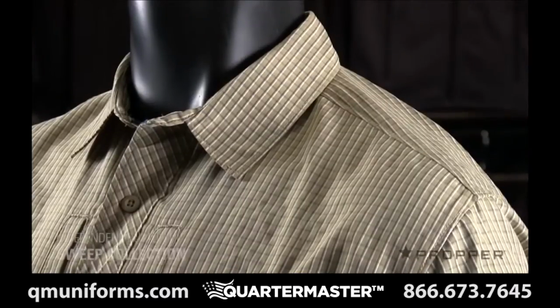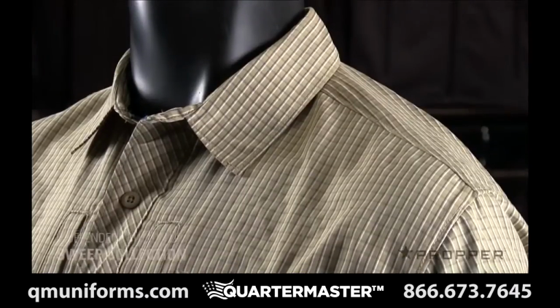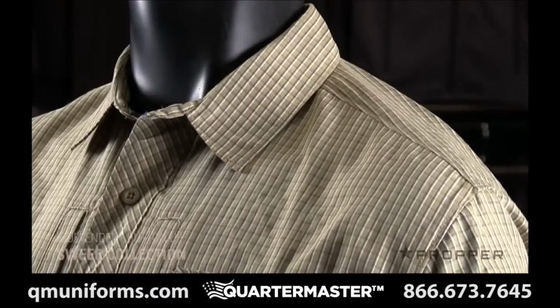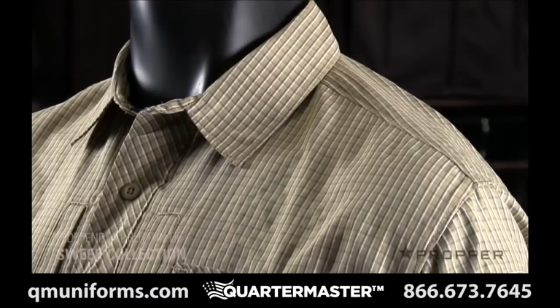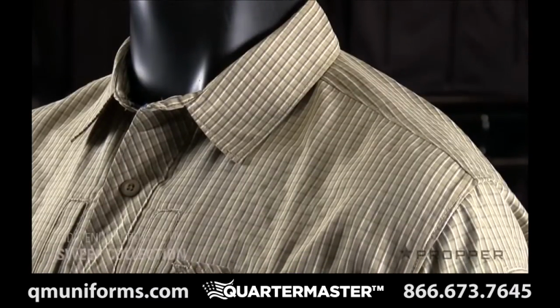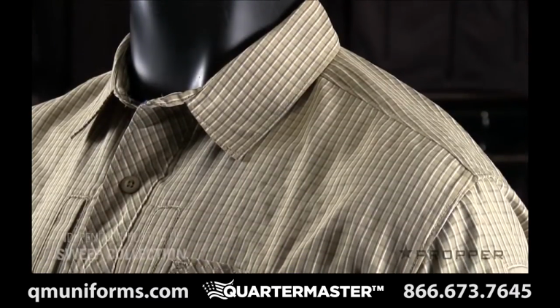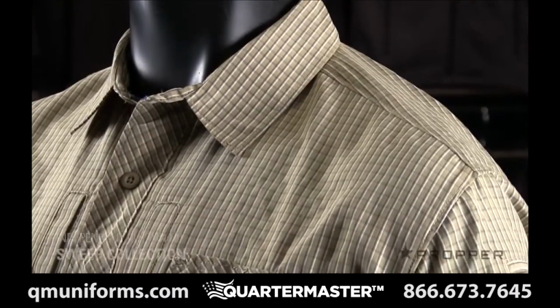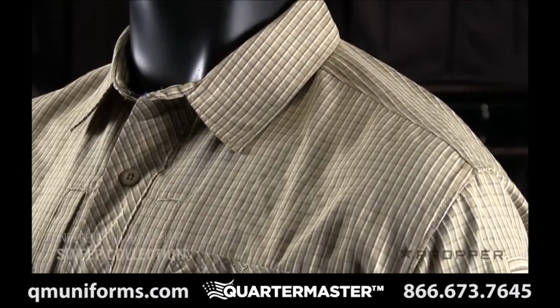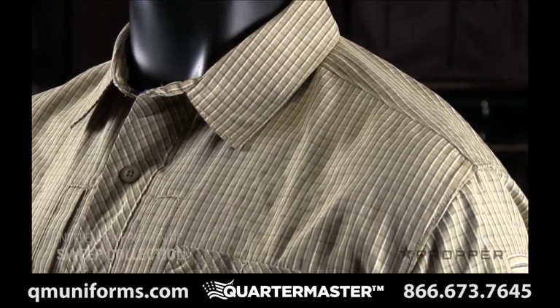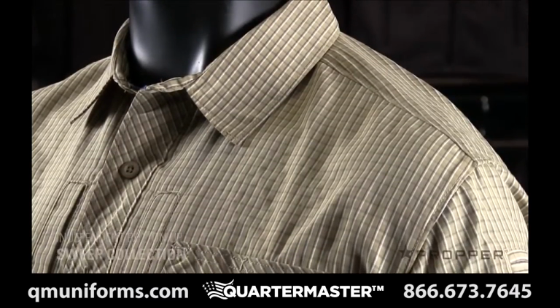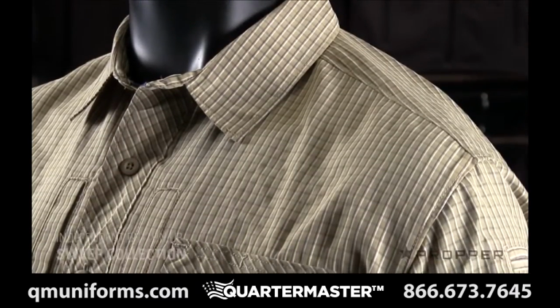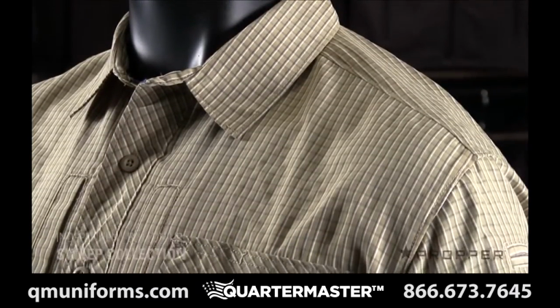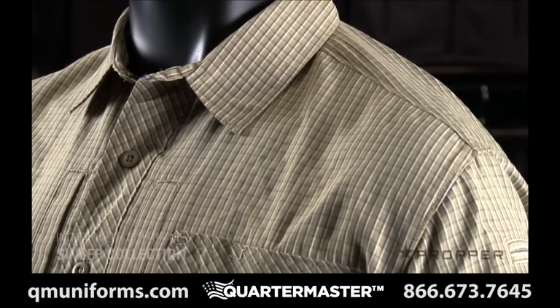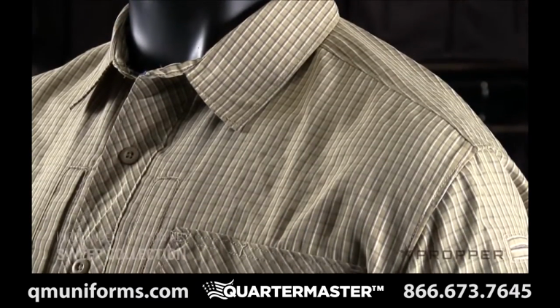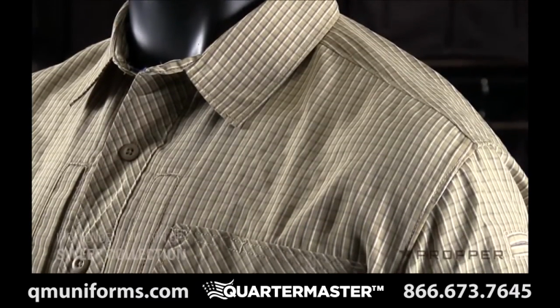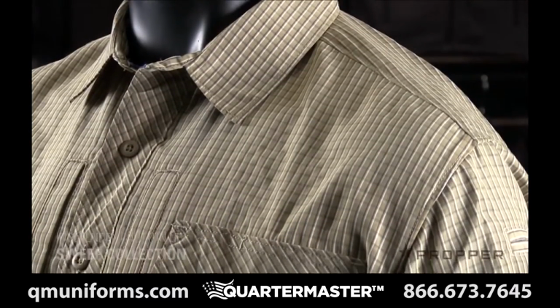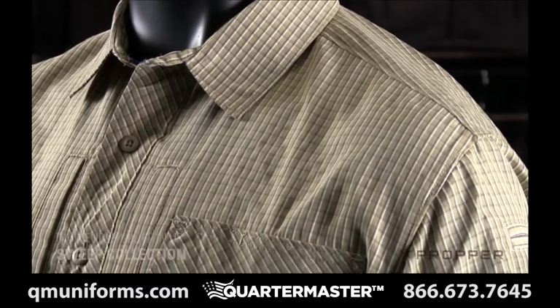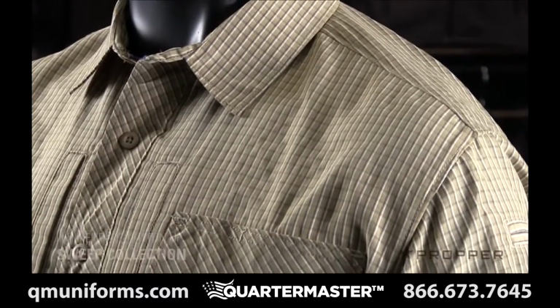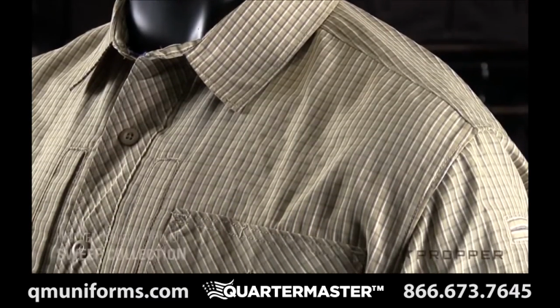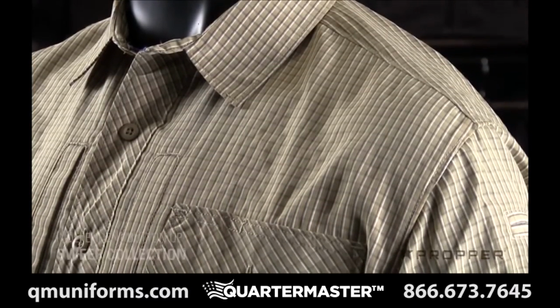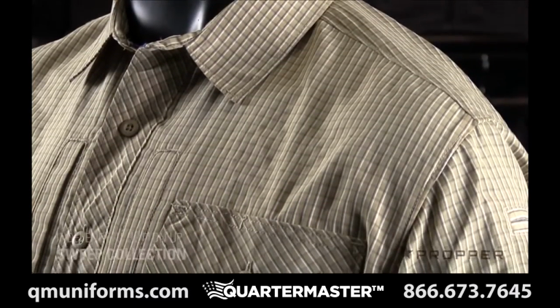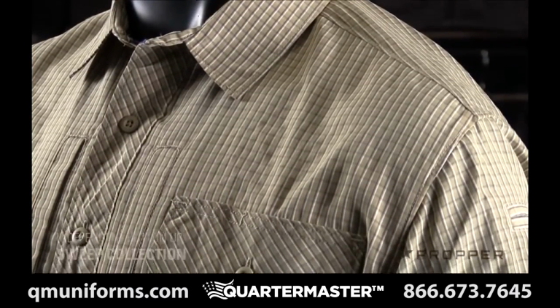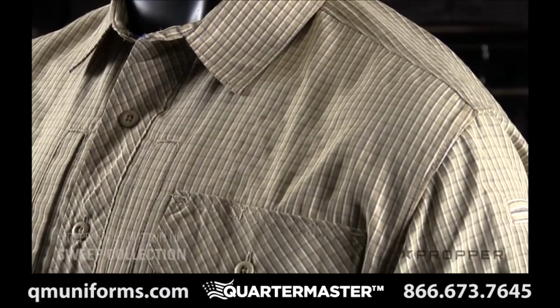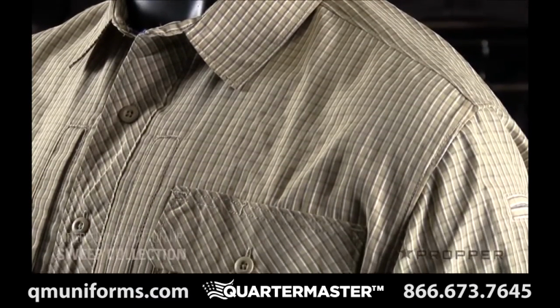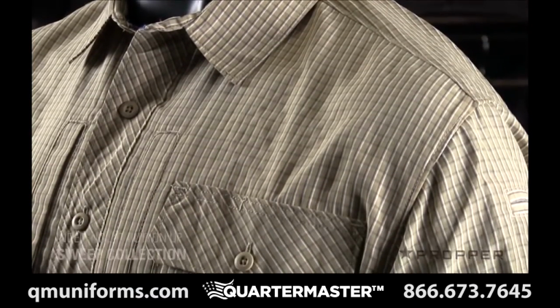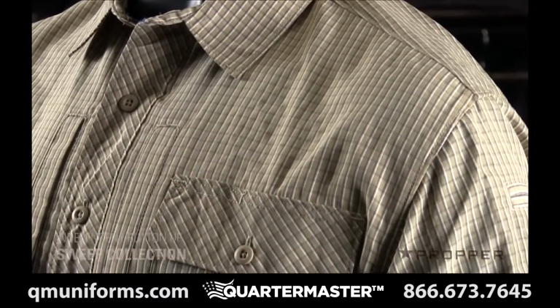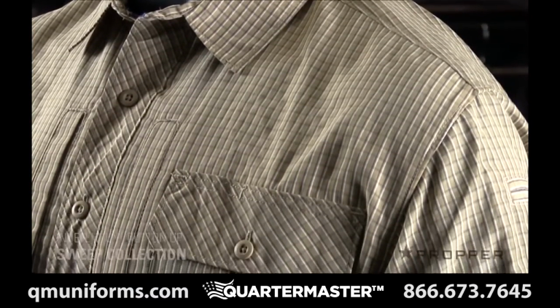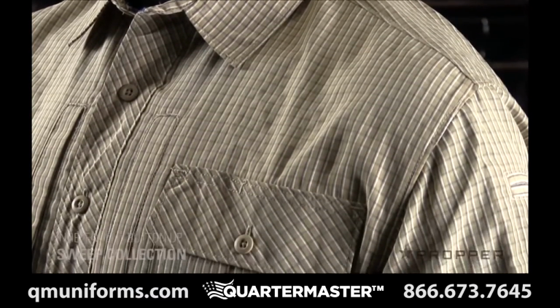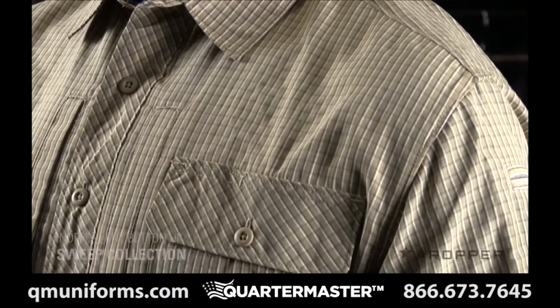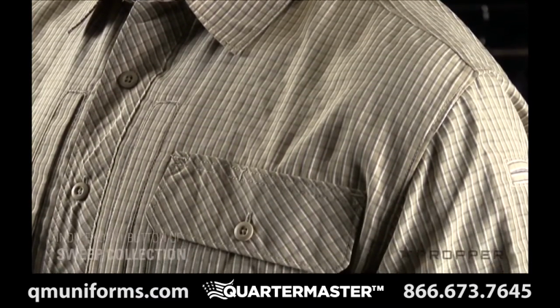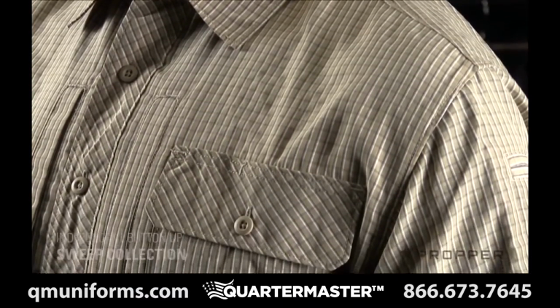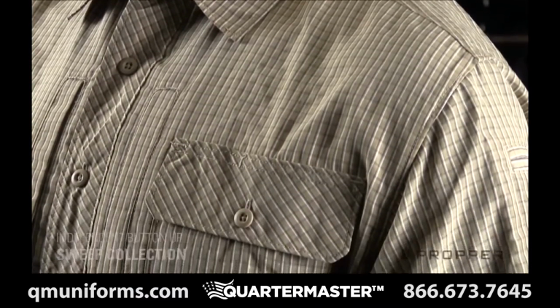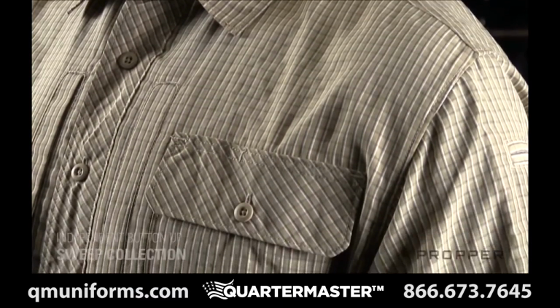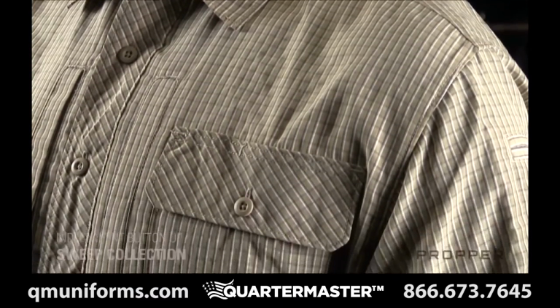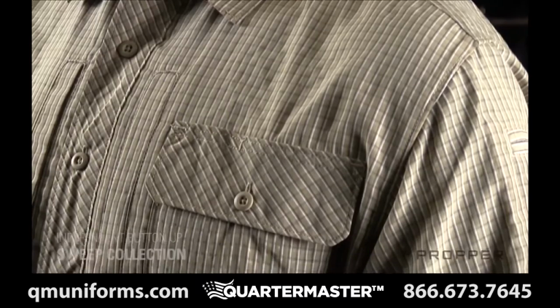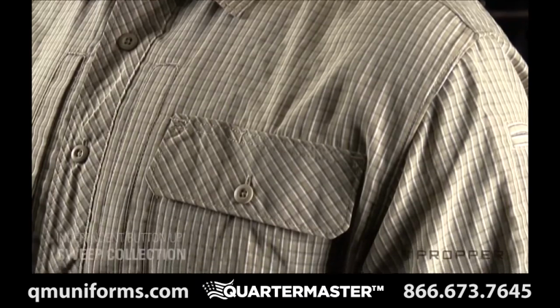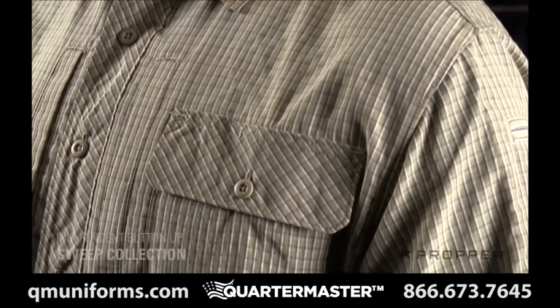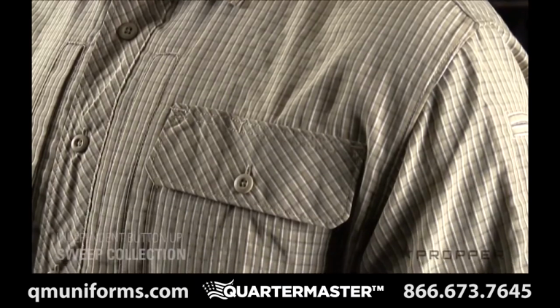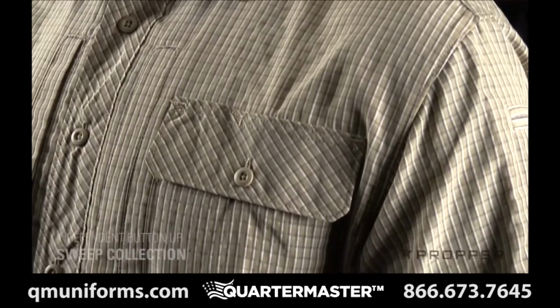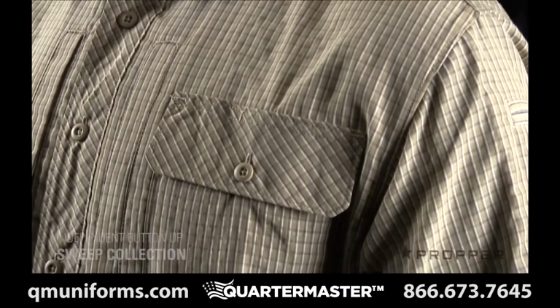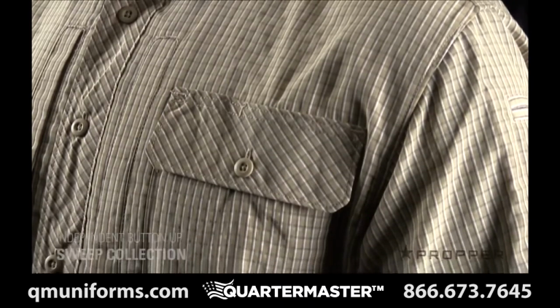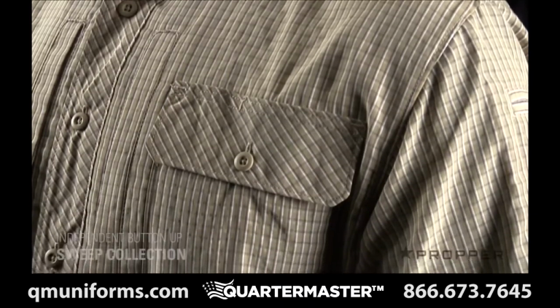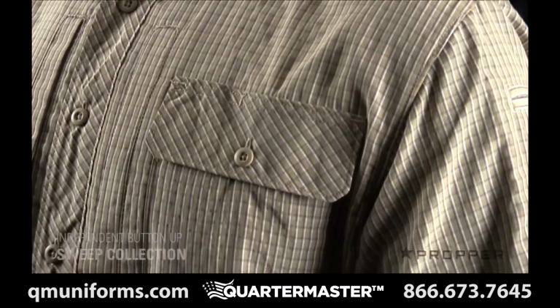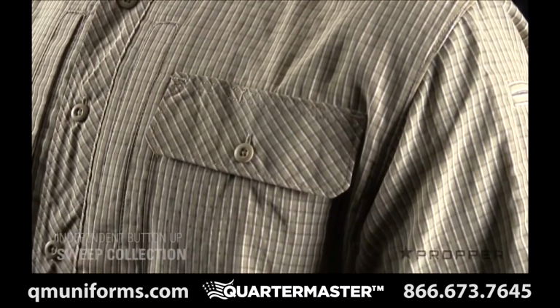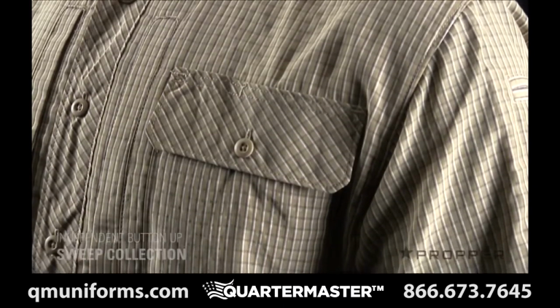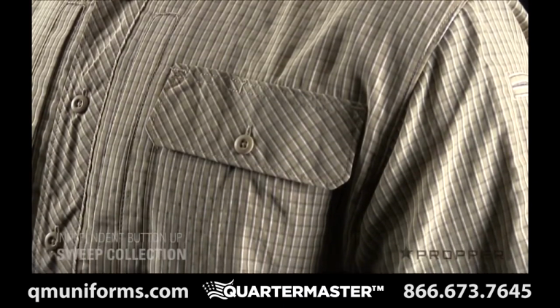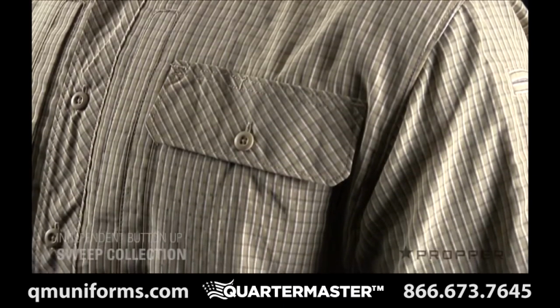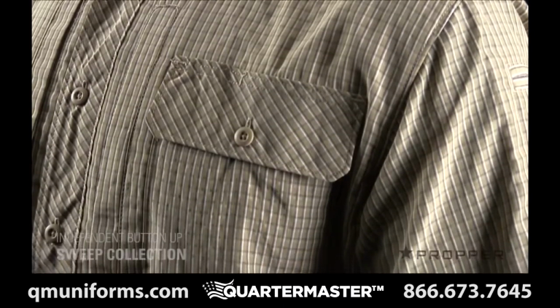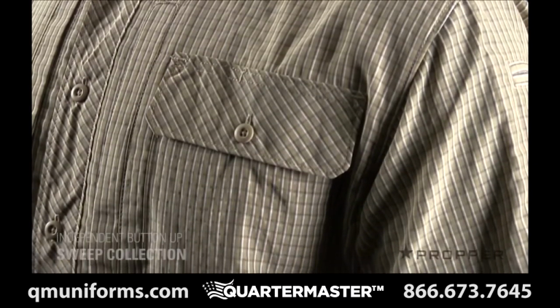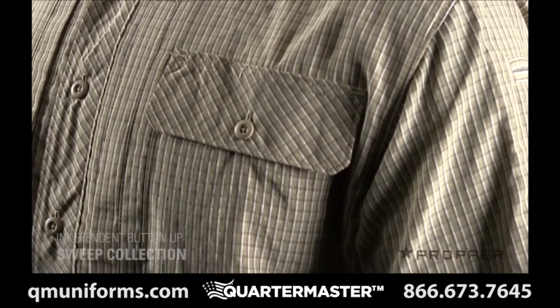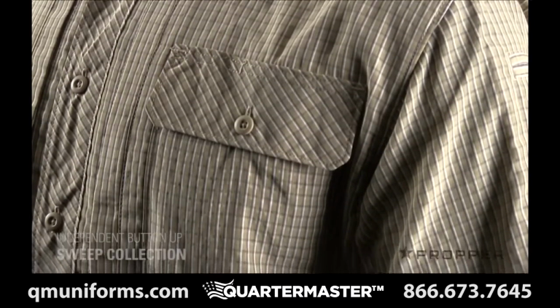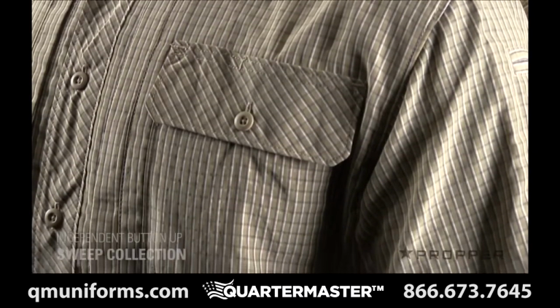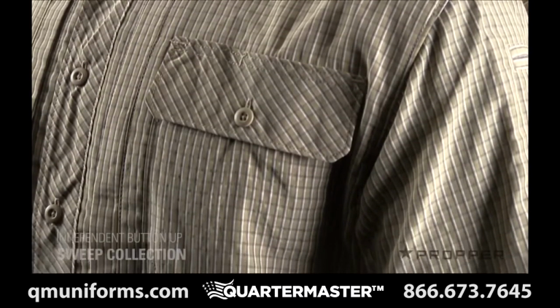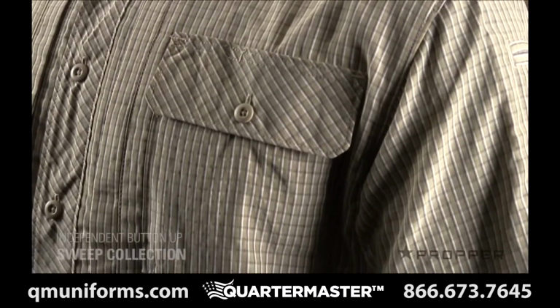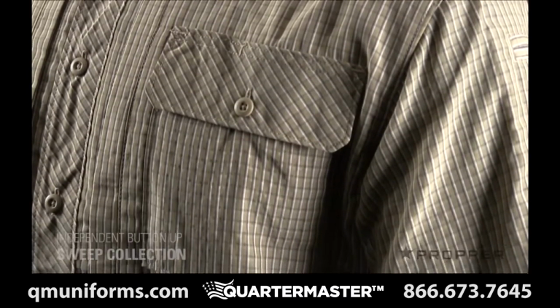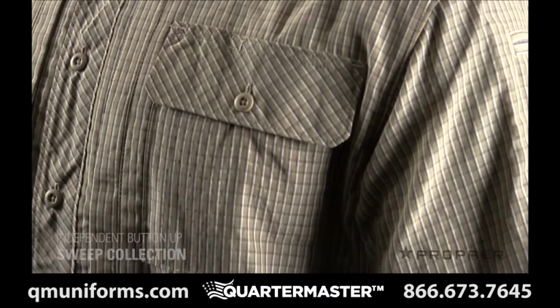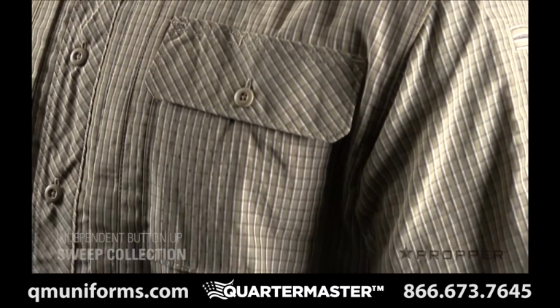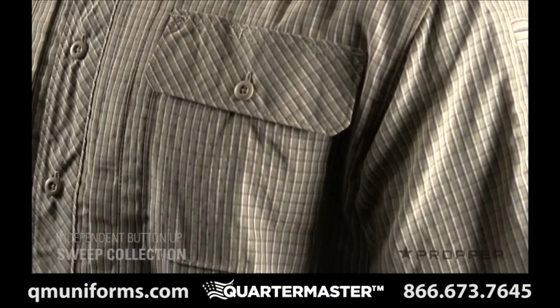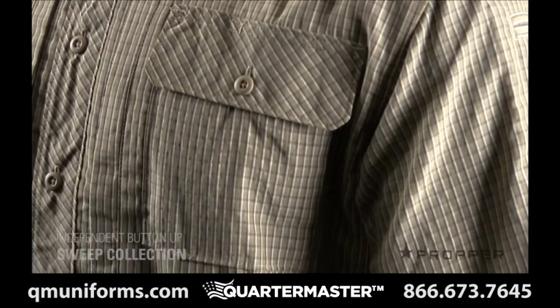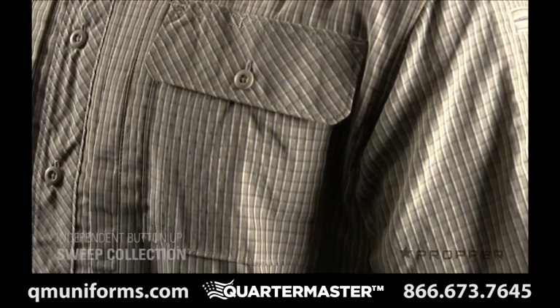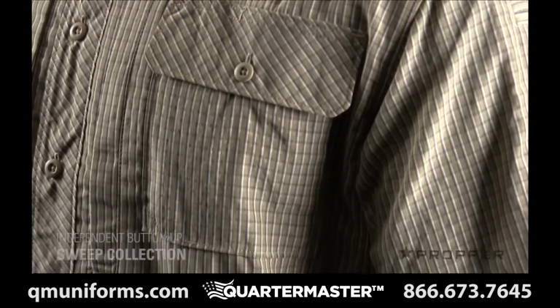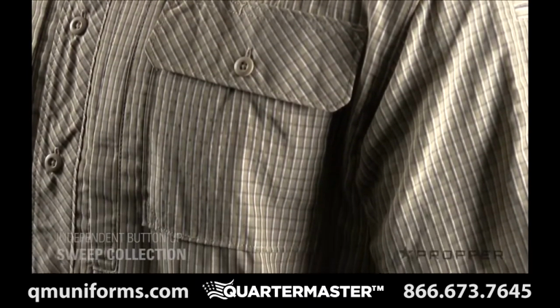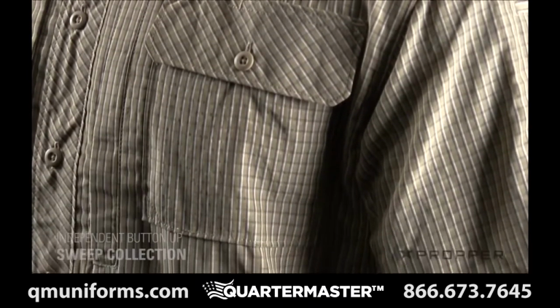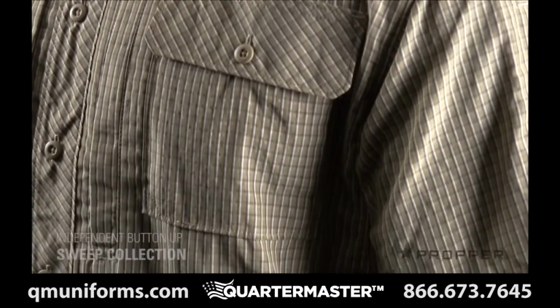This short sleeve button up is made of 100% polyester that's cool and comfortable. This also ensures that the color doesn't fade over time.